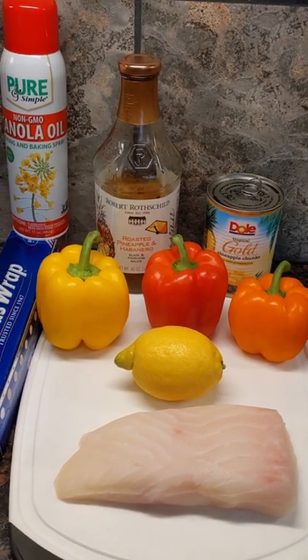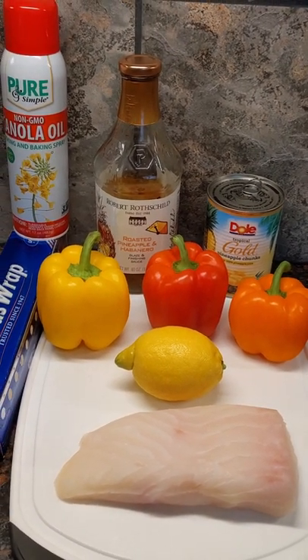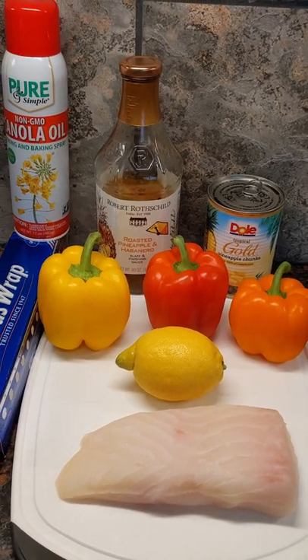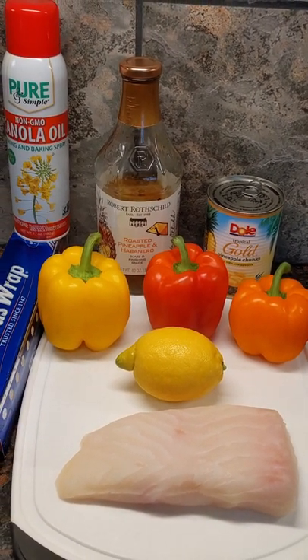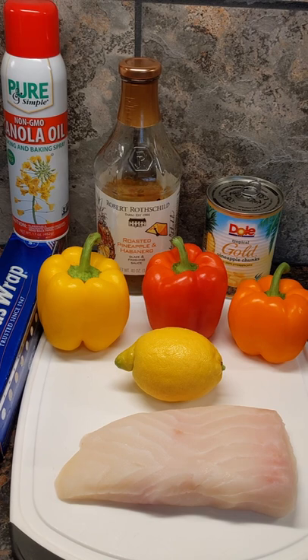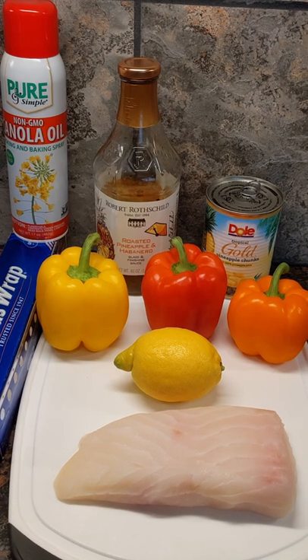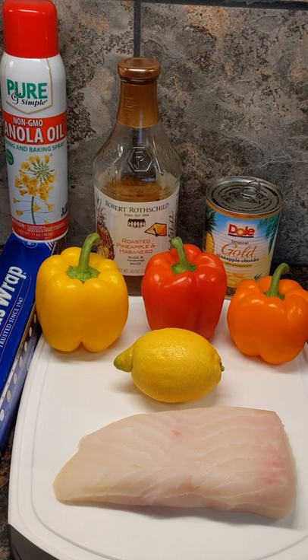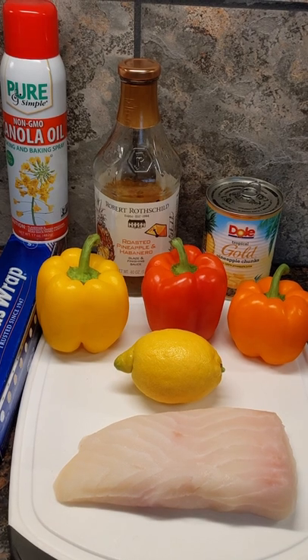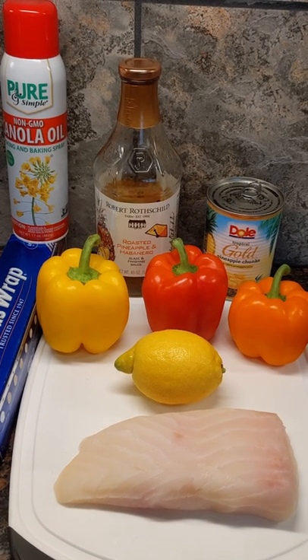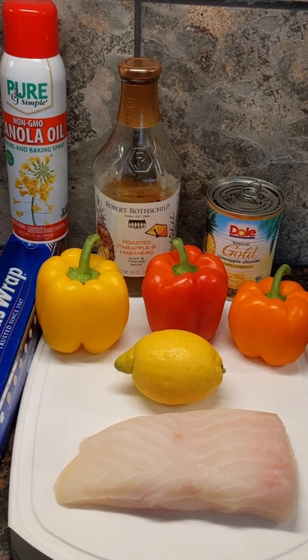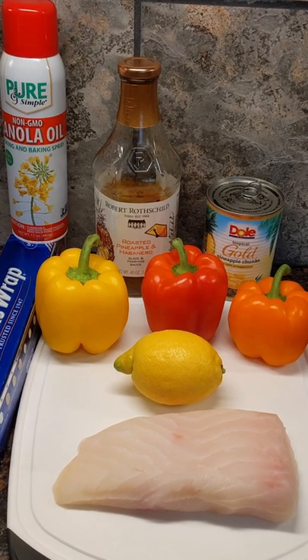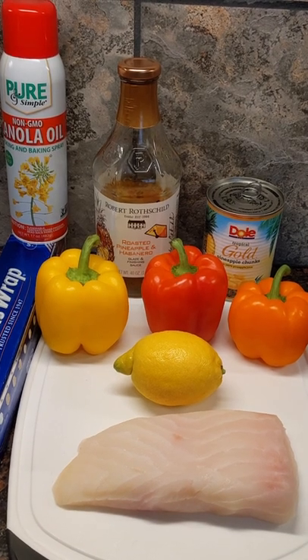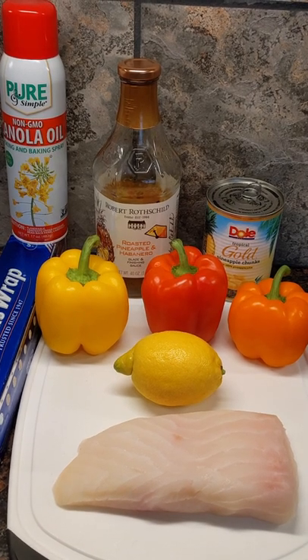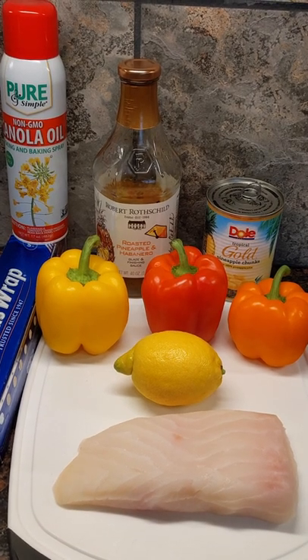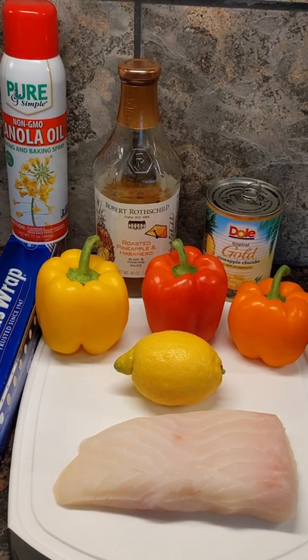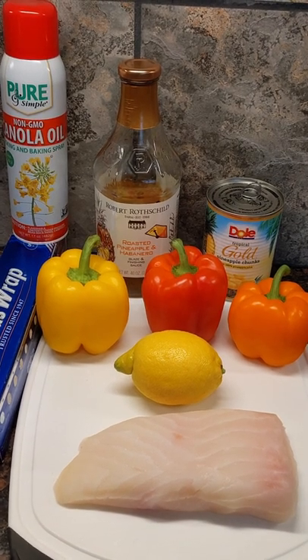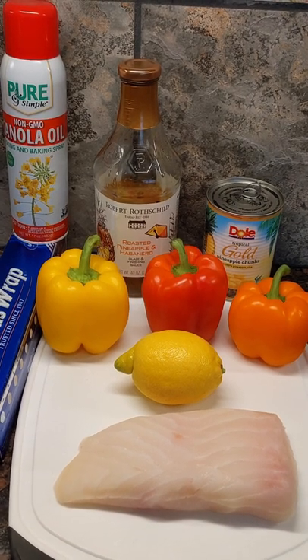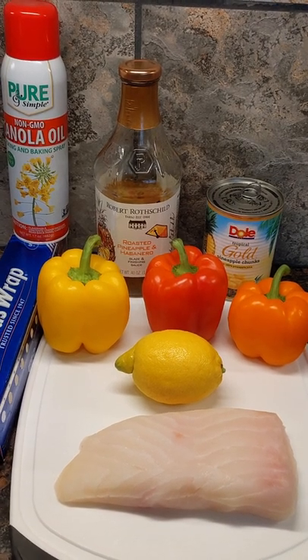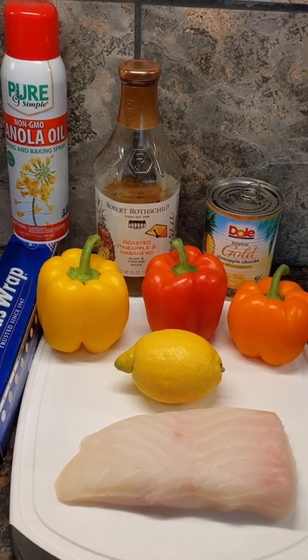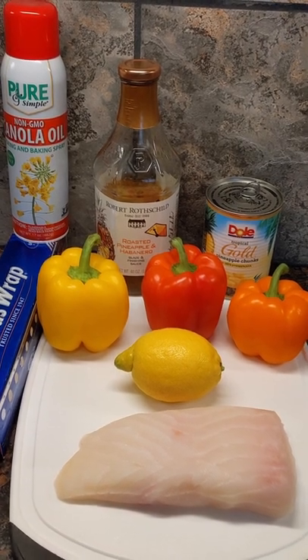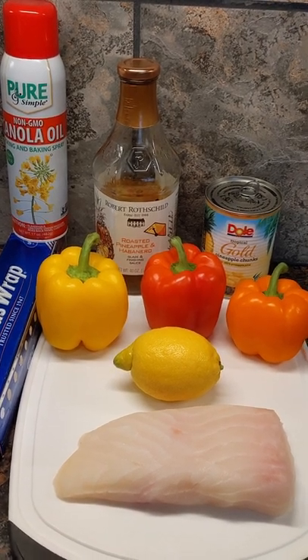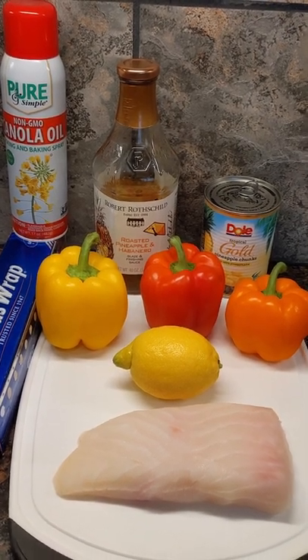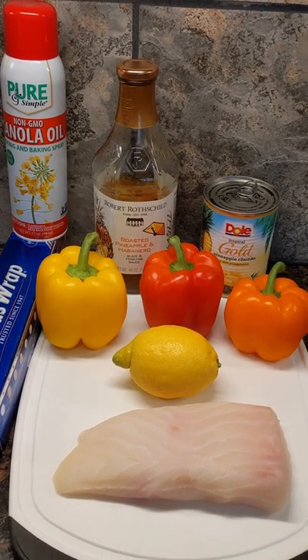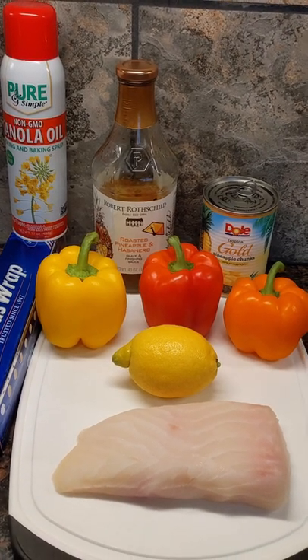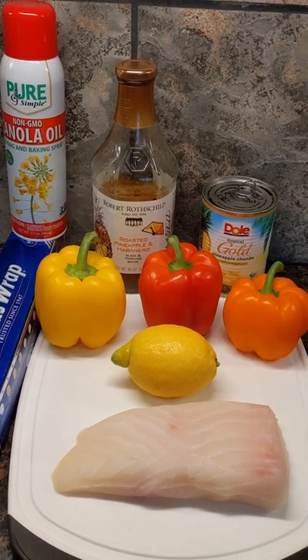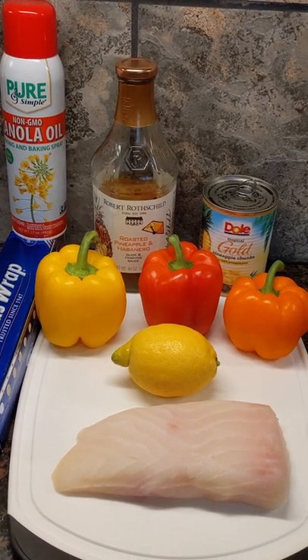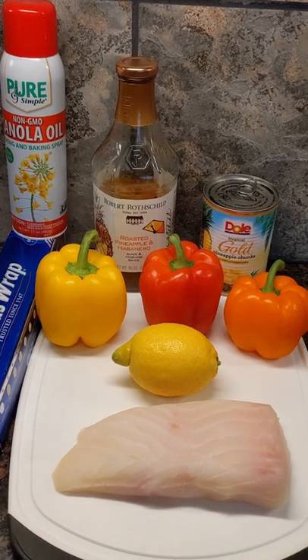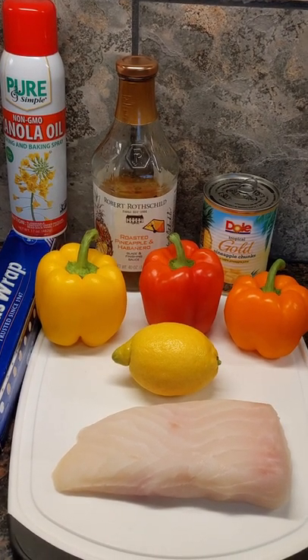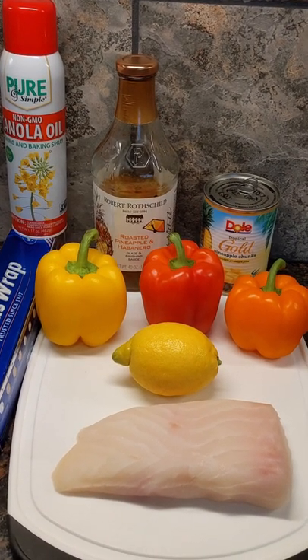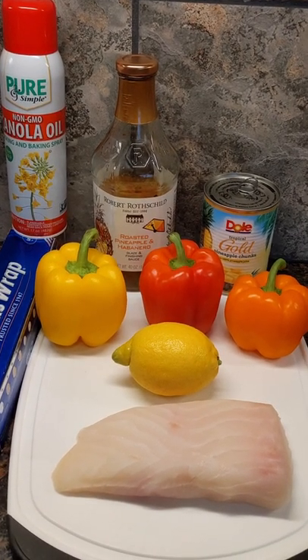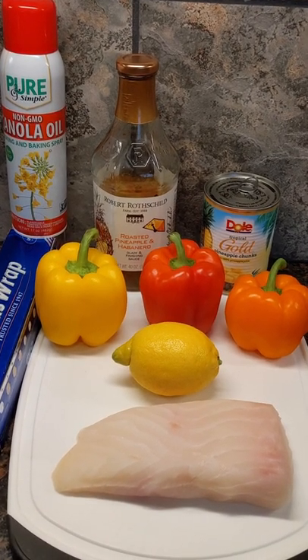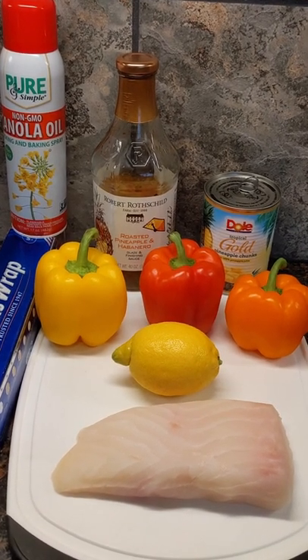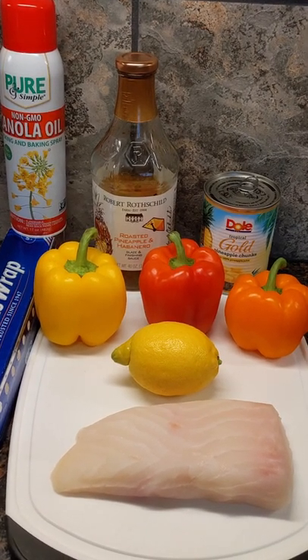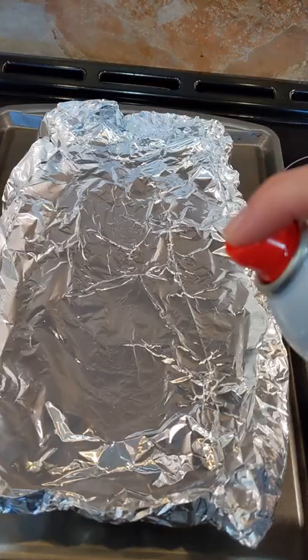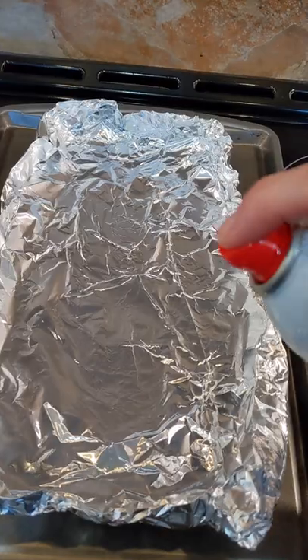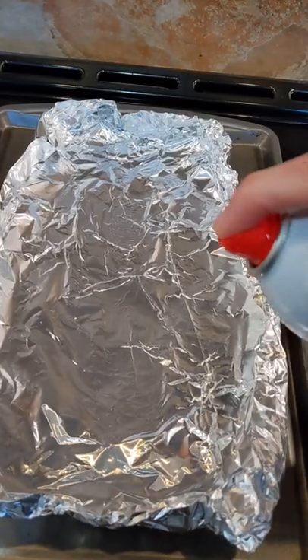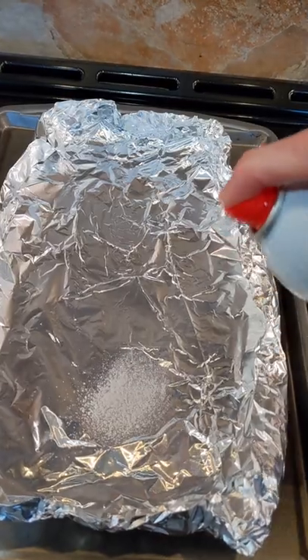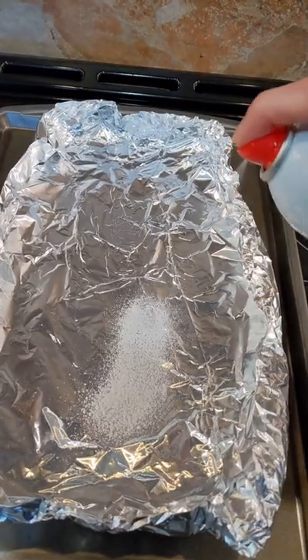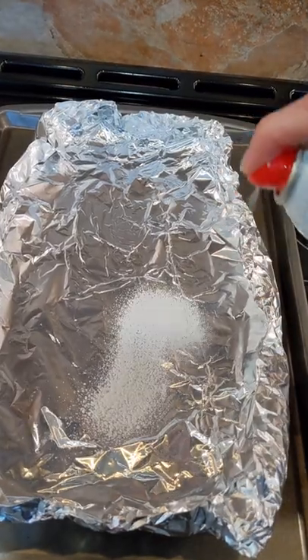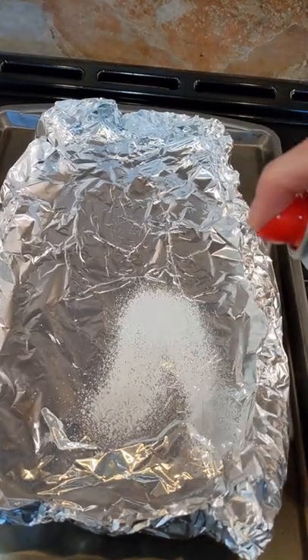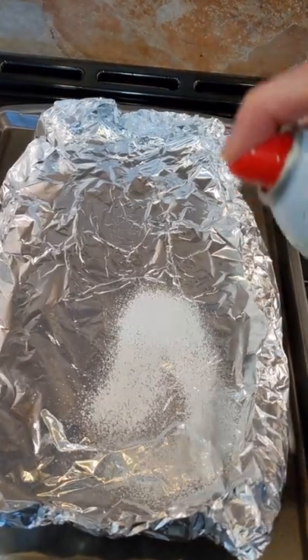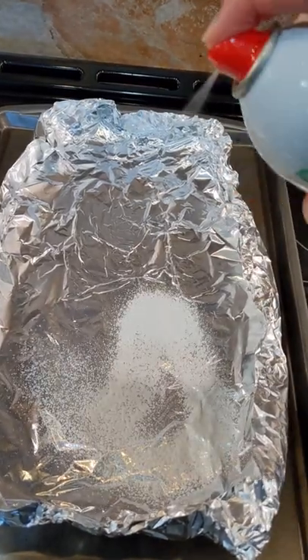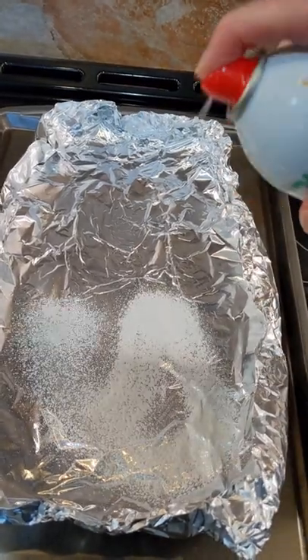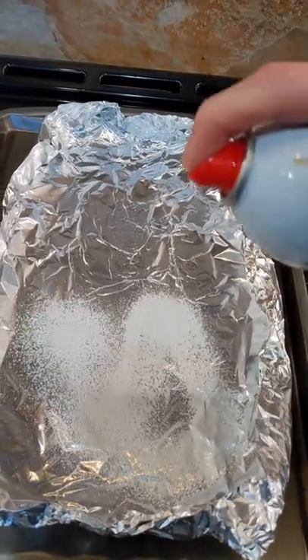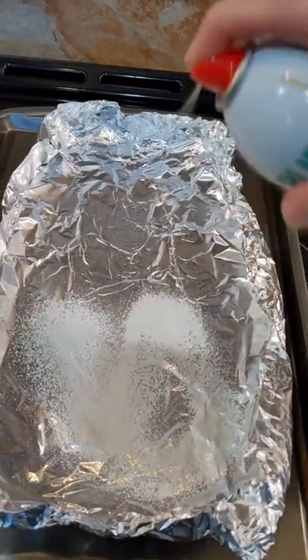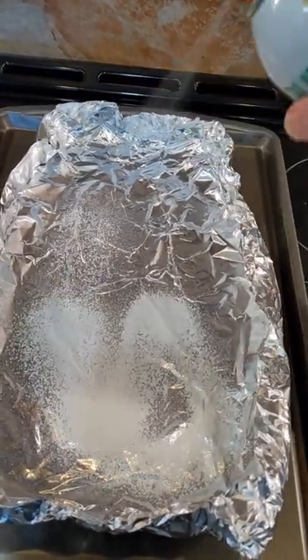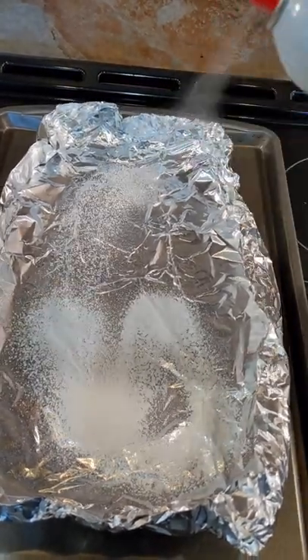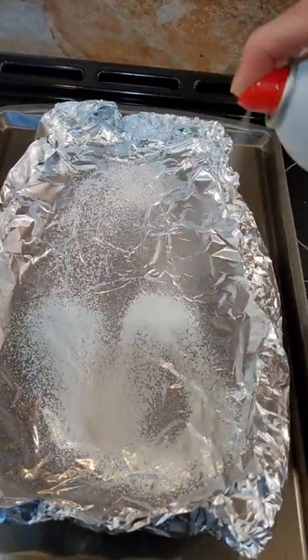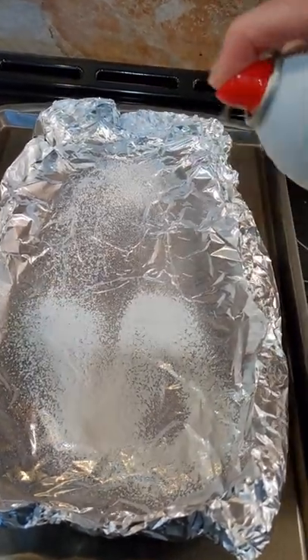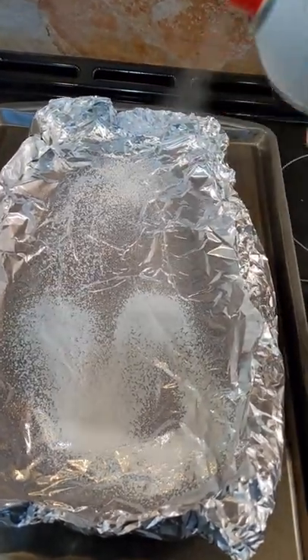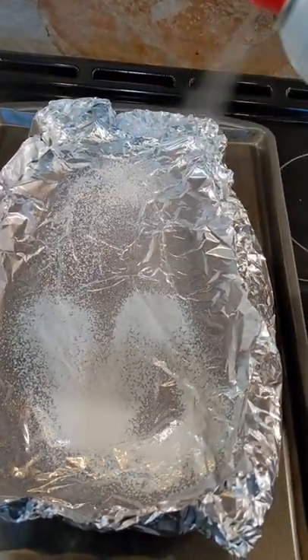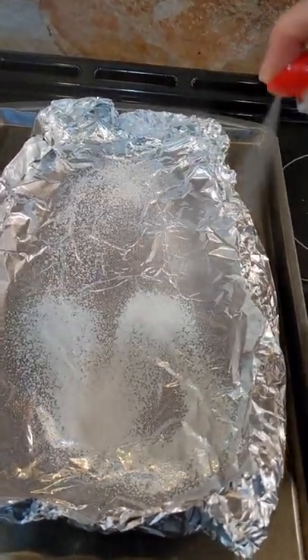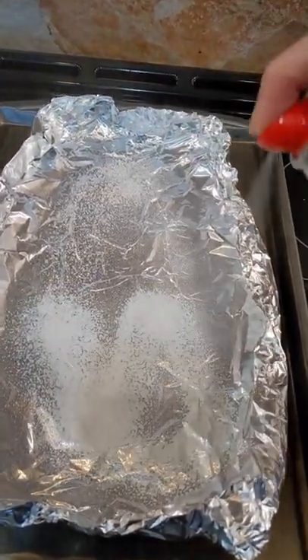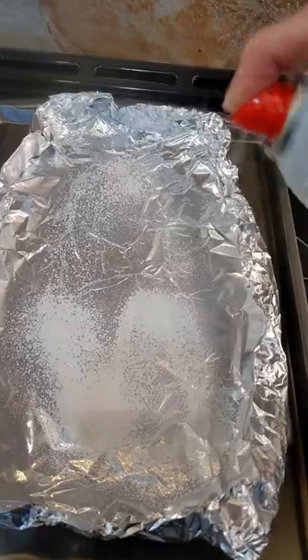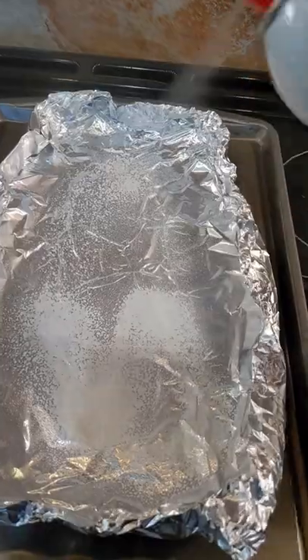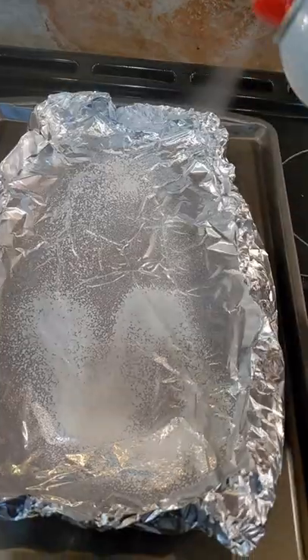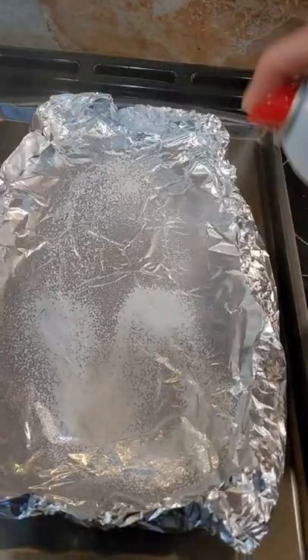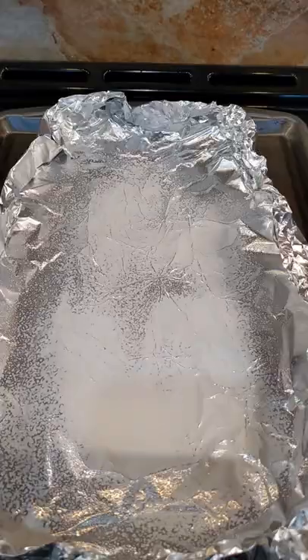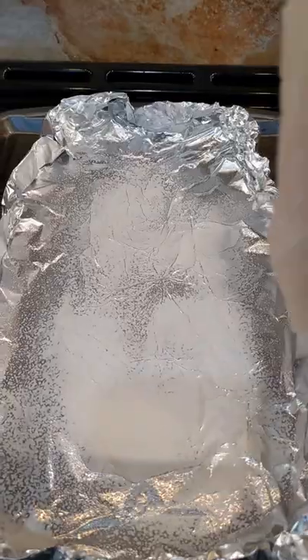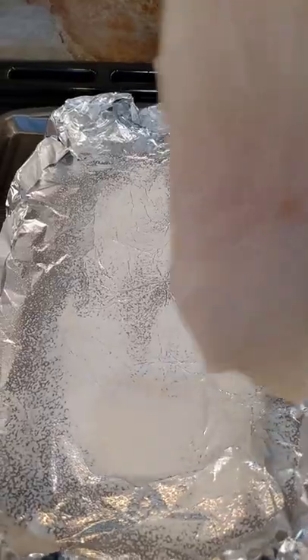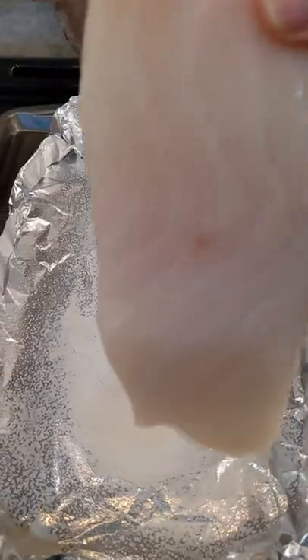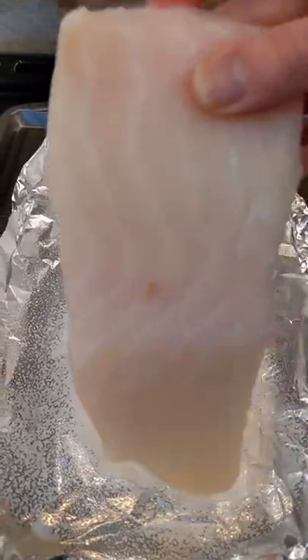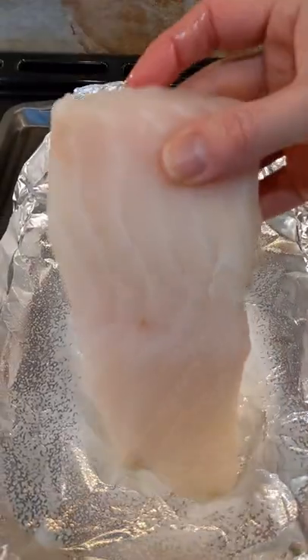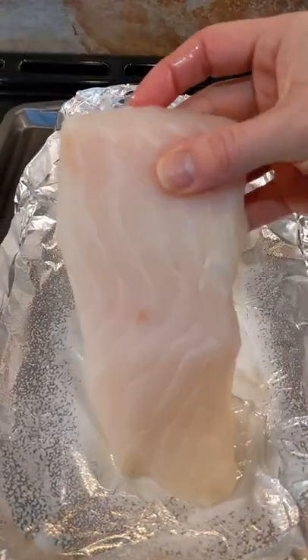That is going to be sweet, spicy, and unbelievably delicious. Let's go.